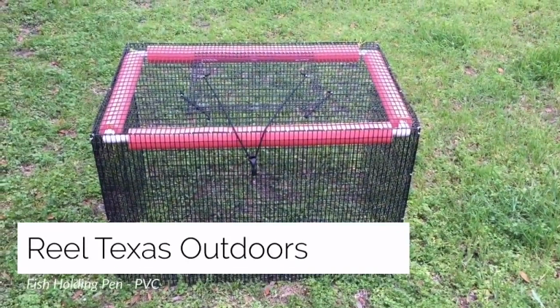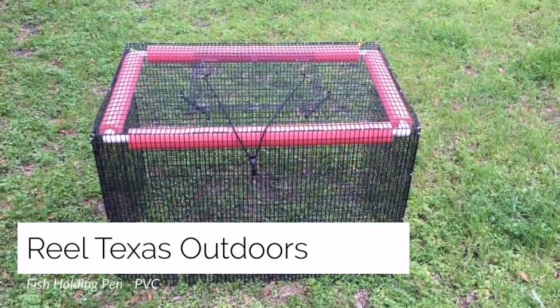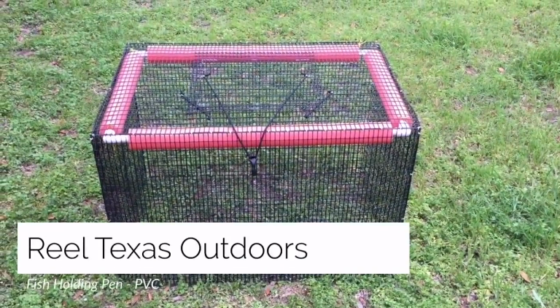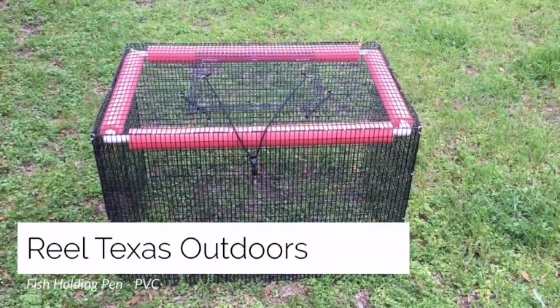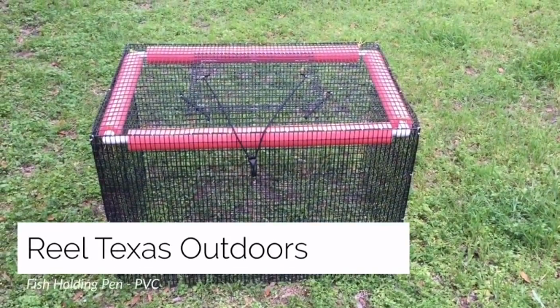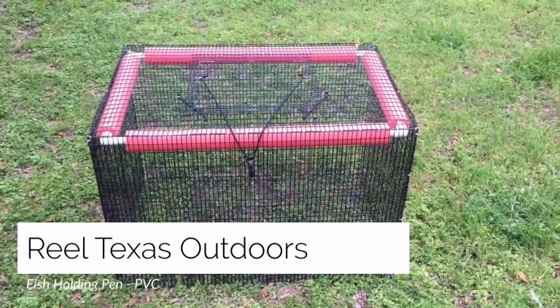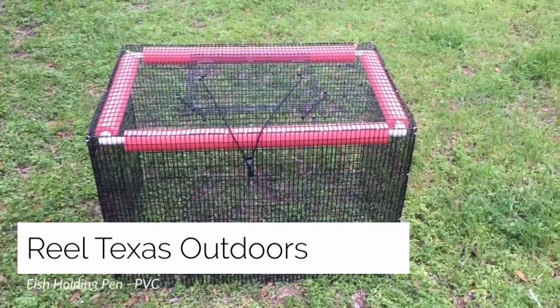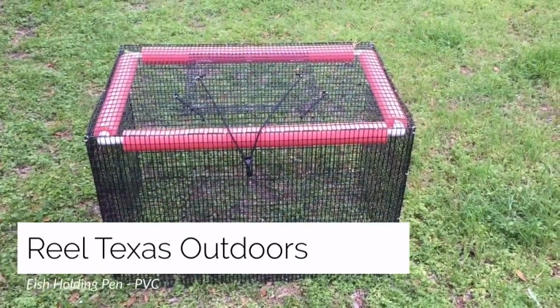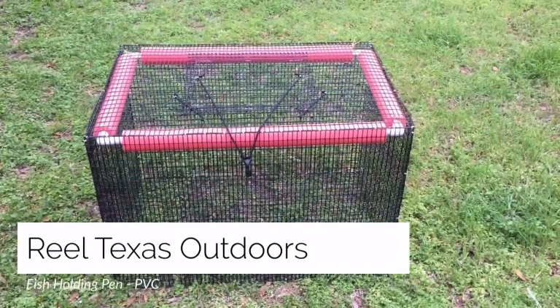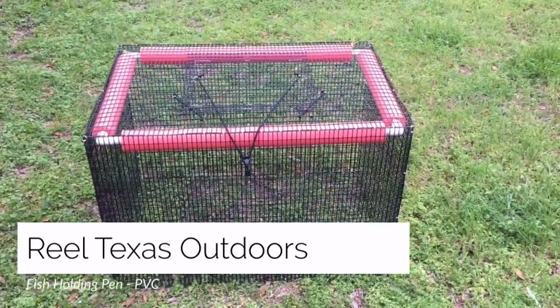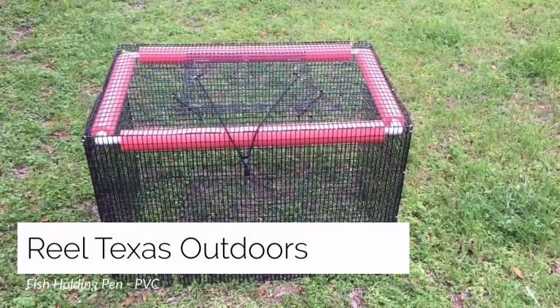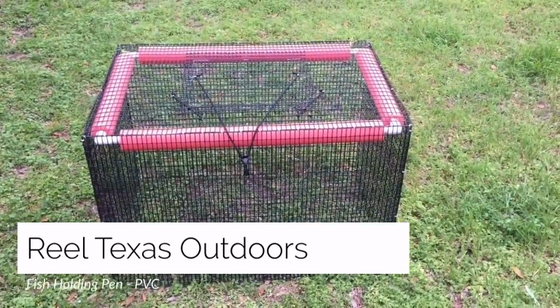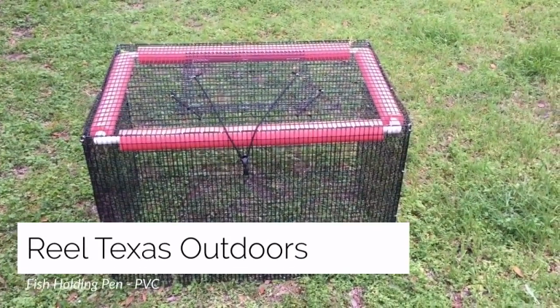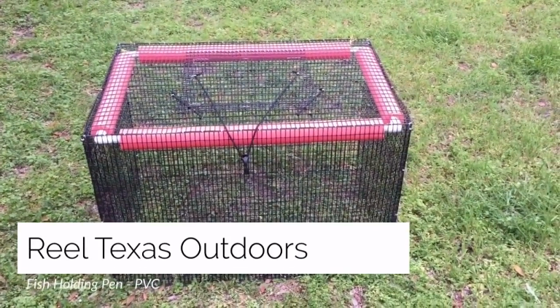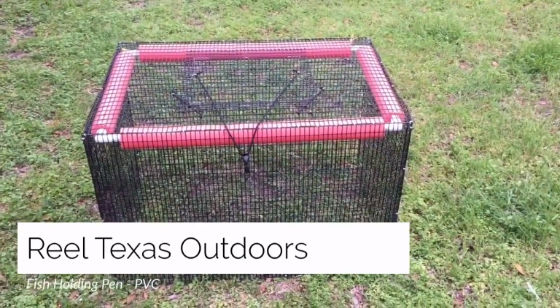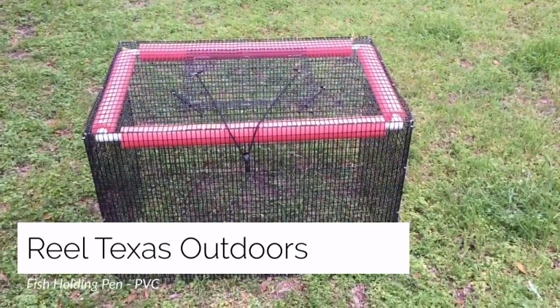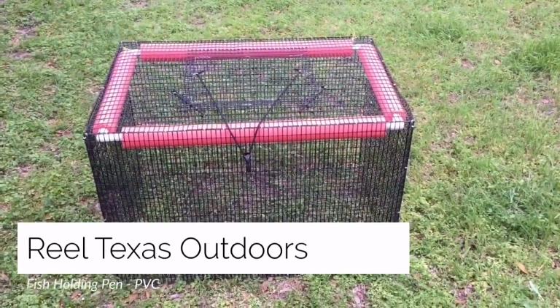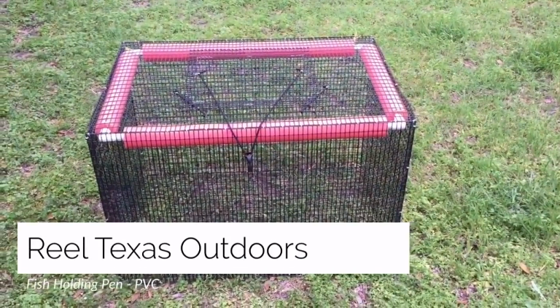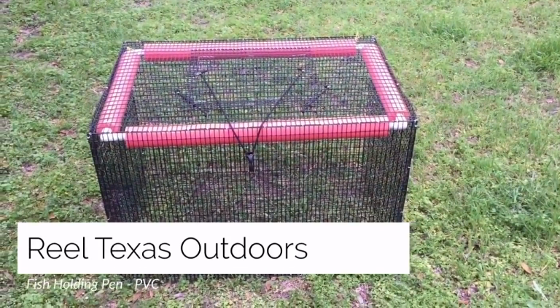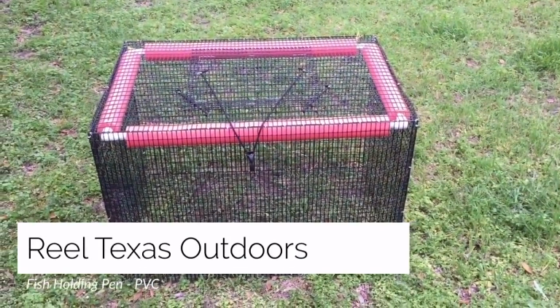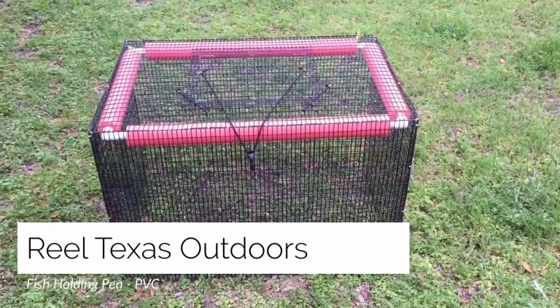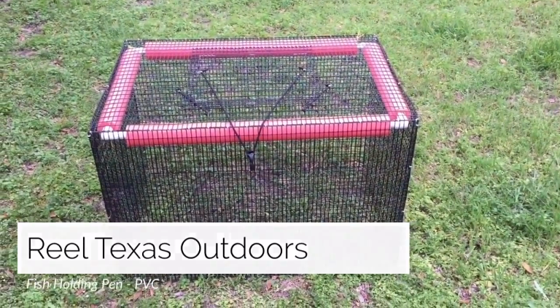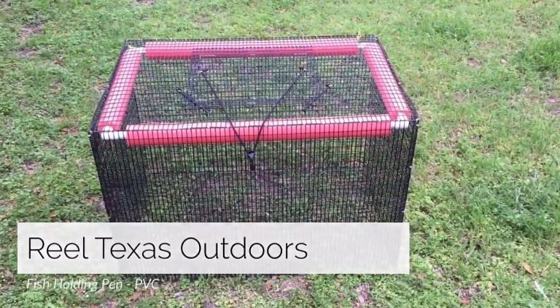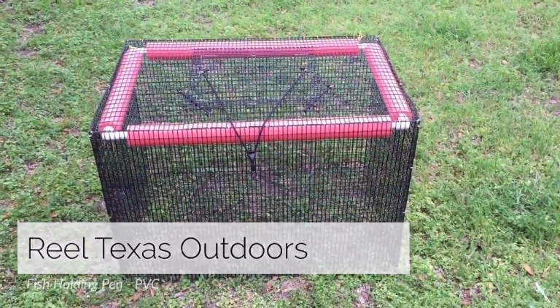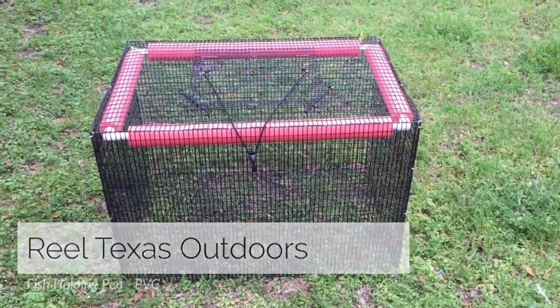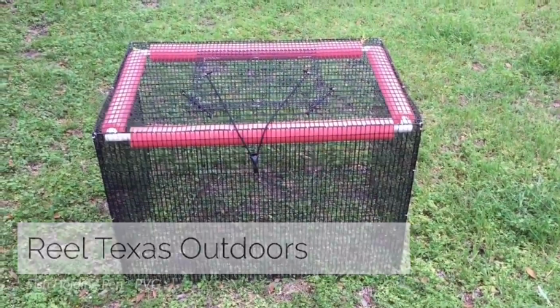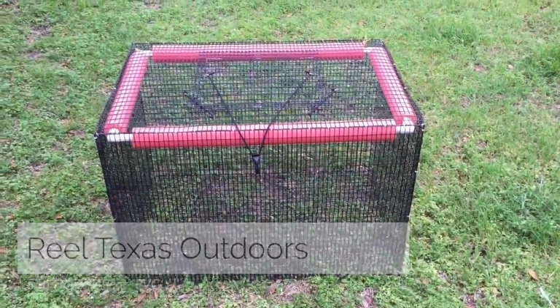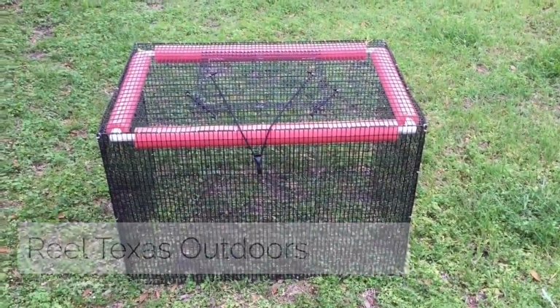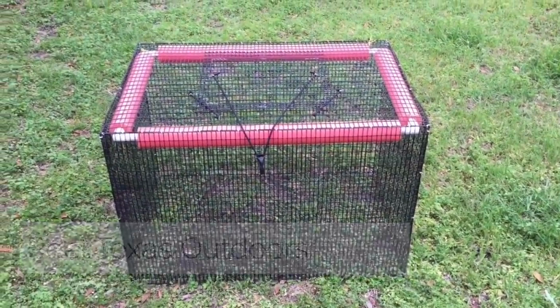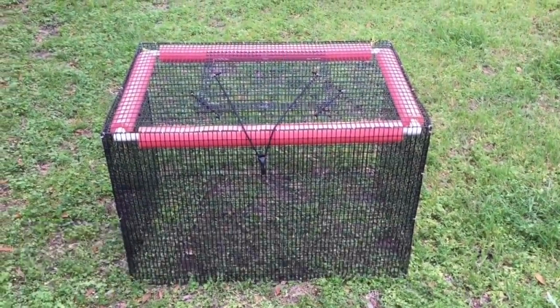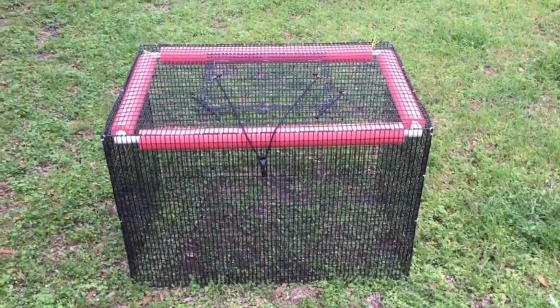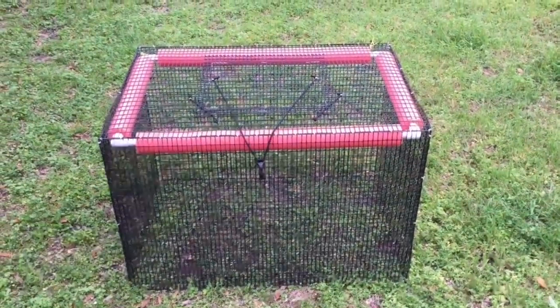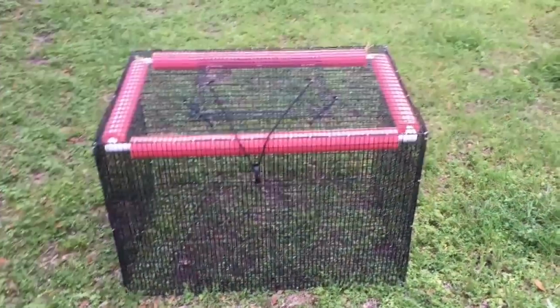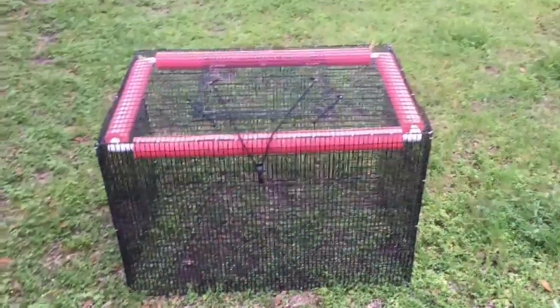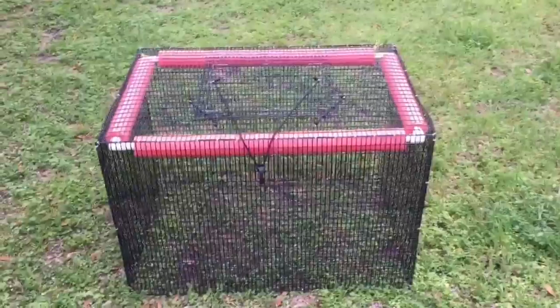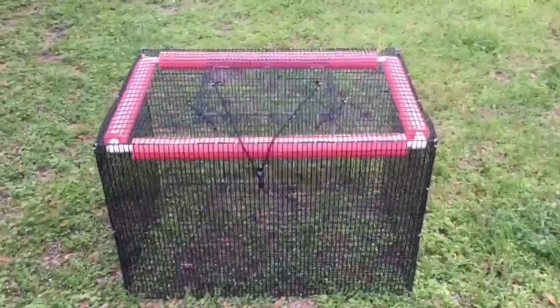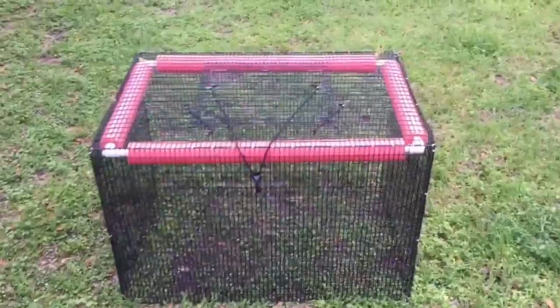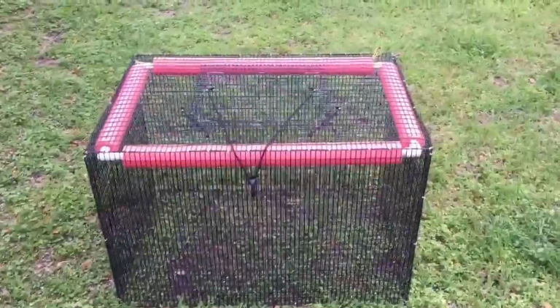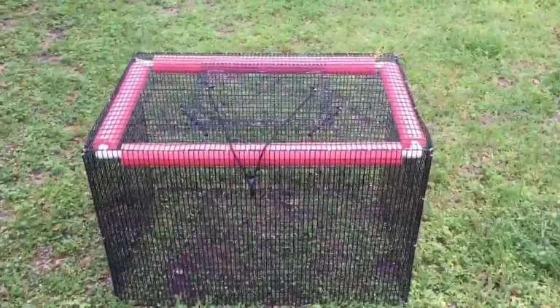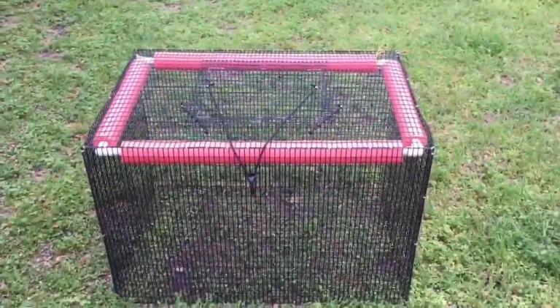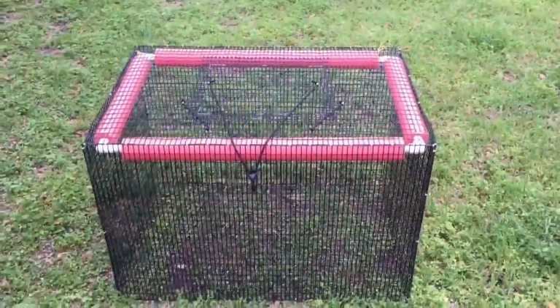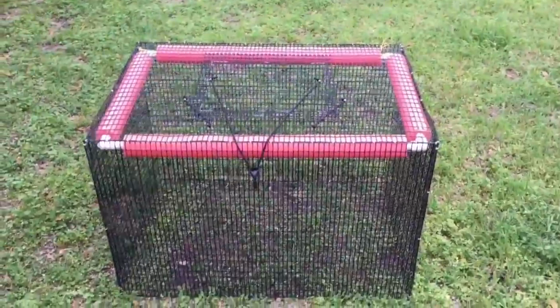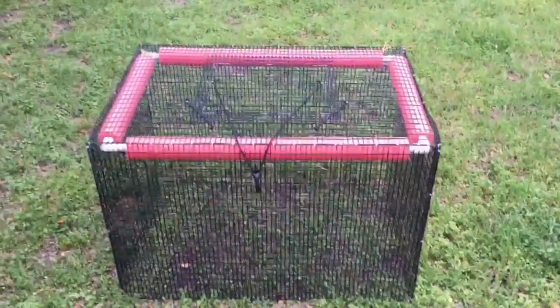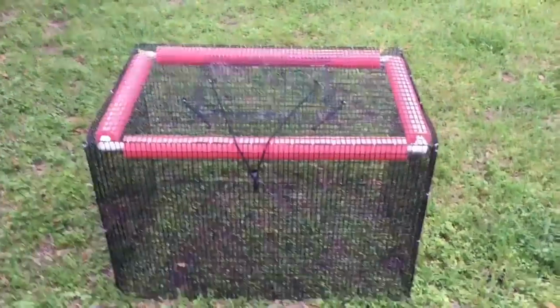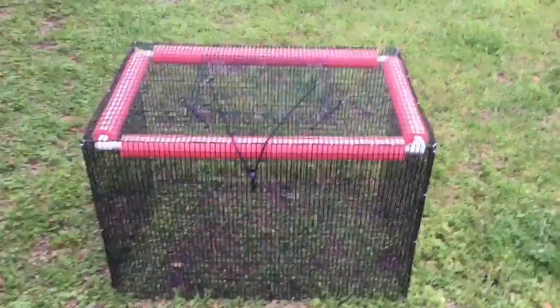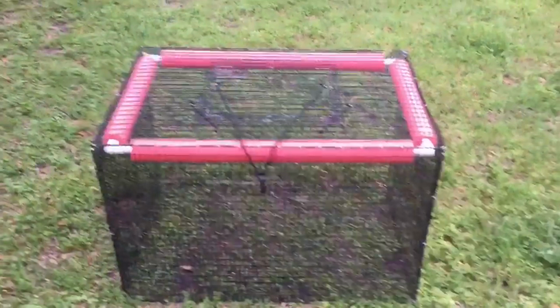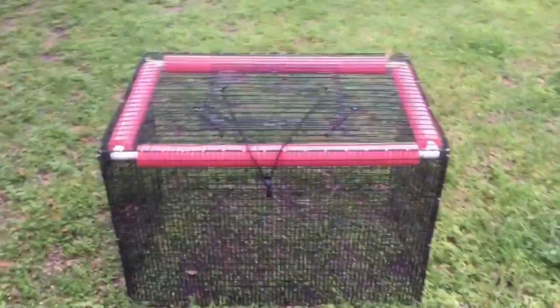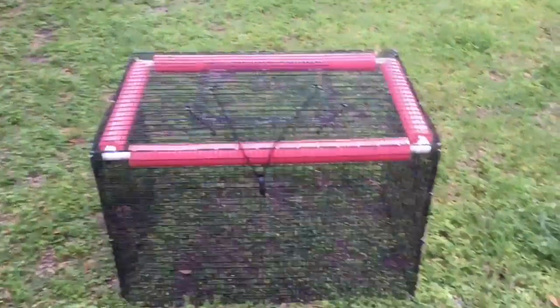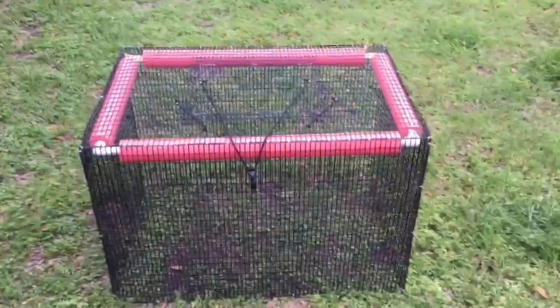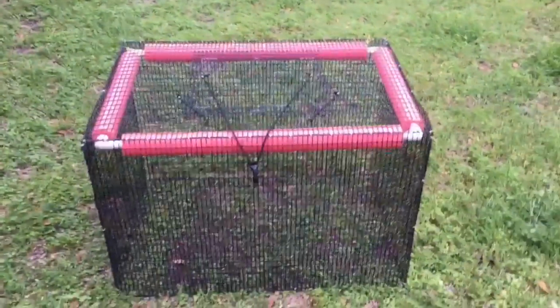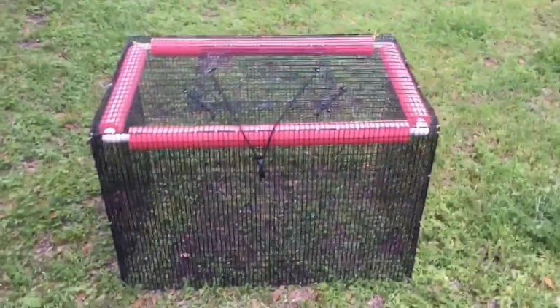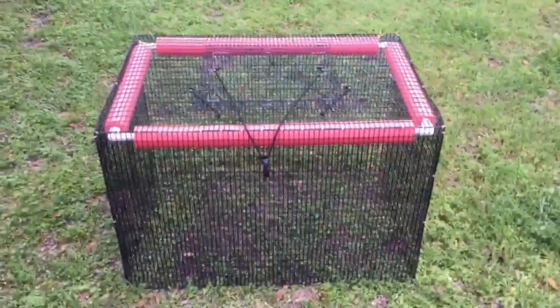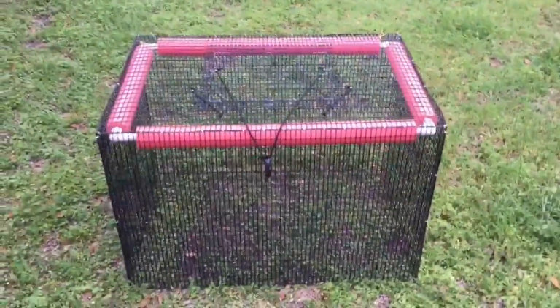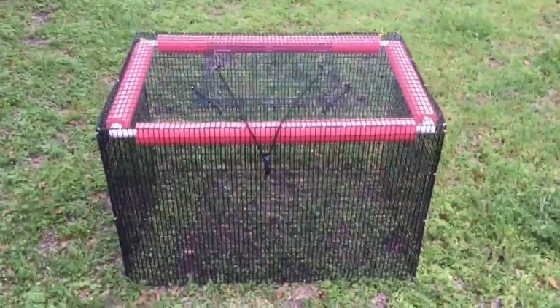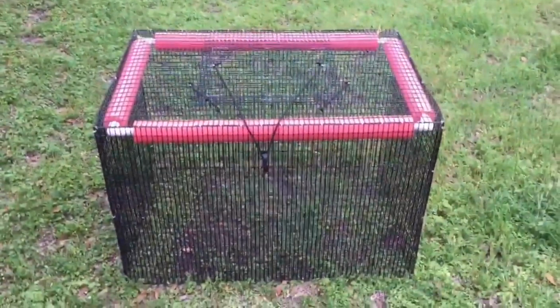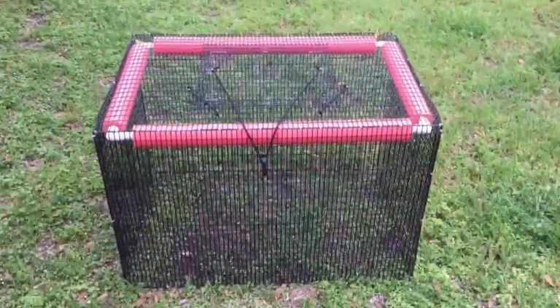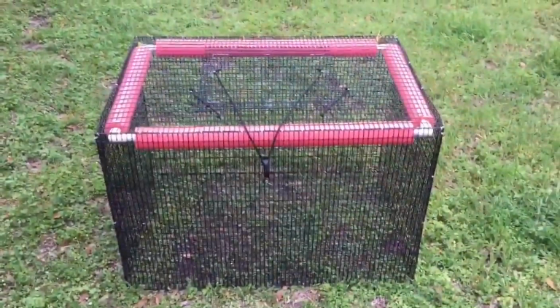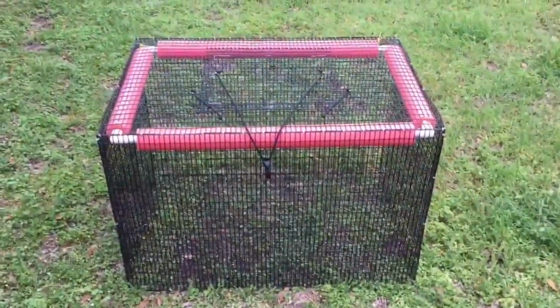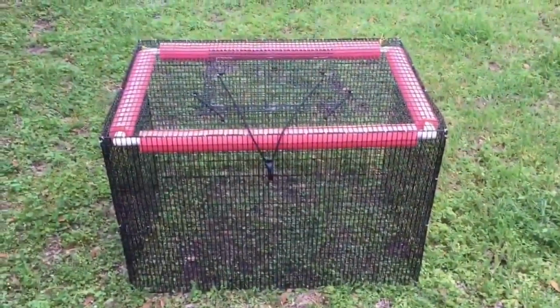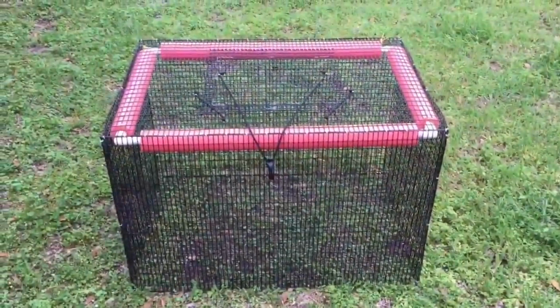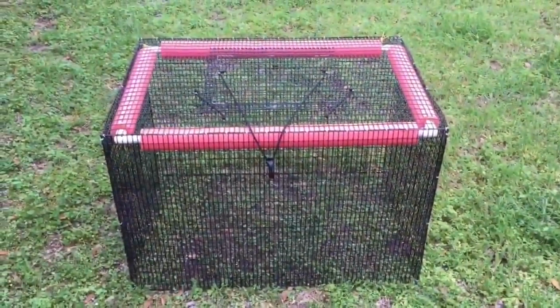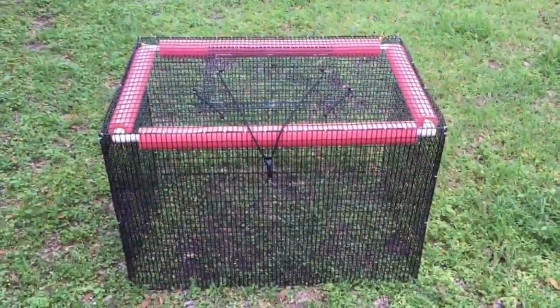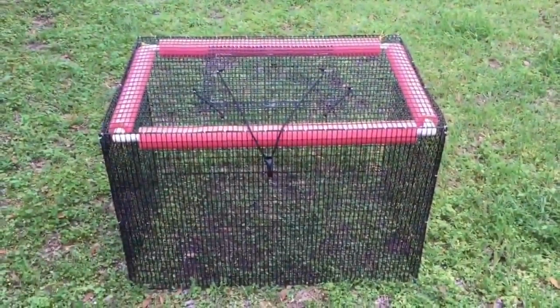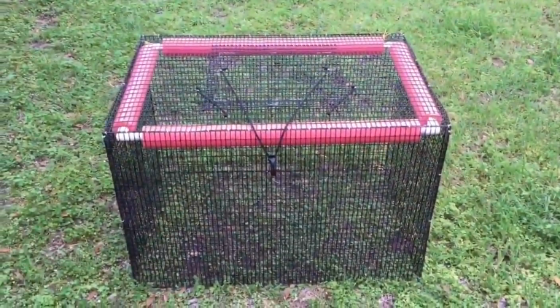Hey guys, it's Mike here with Real Texas Outdoors. I wanted to make a very short video to show you our new PVC holding pen that we'll be offering on our site.